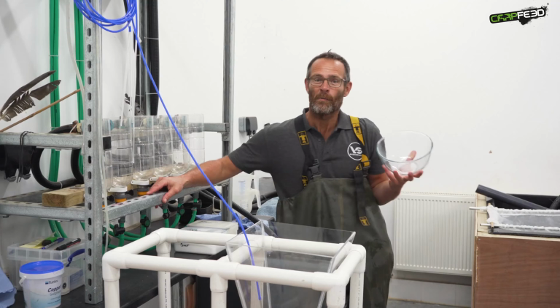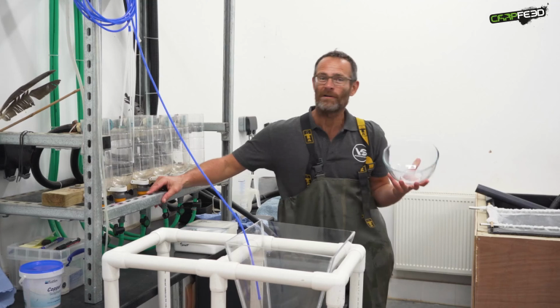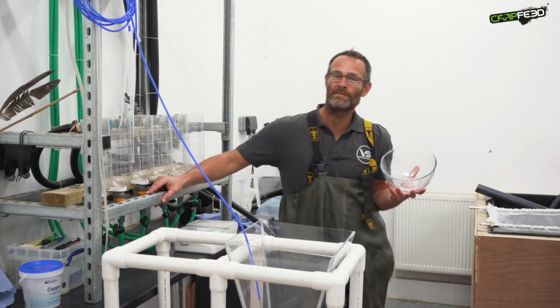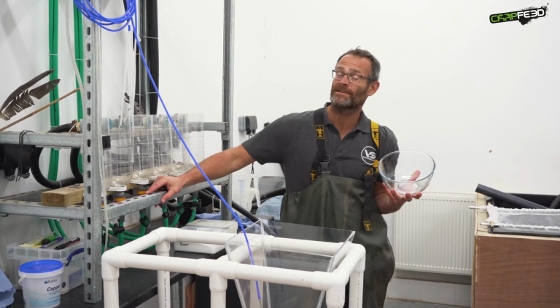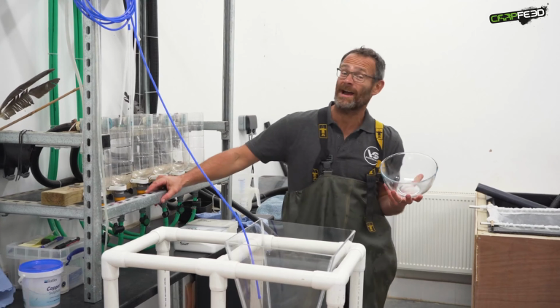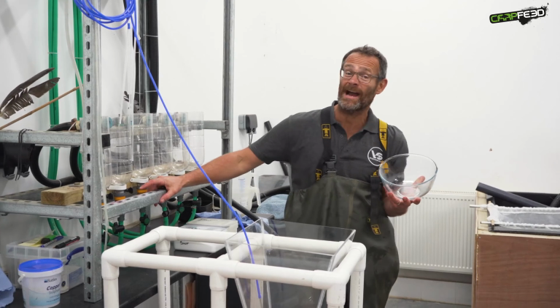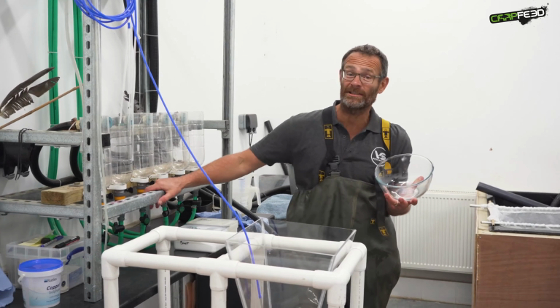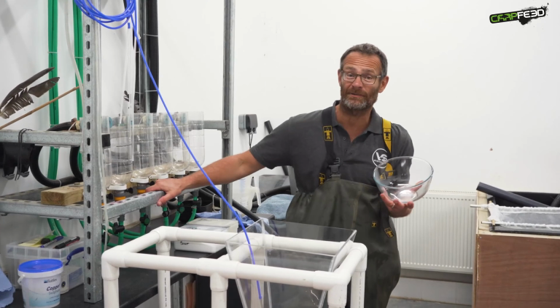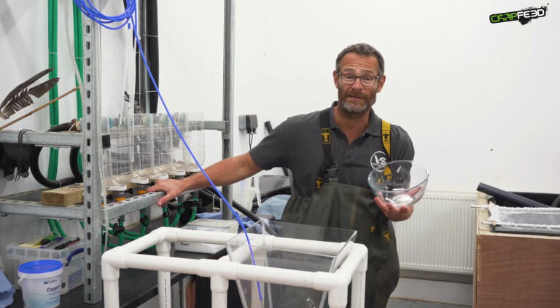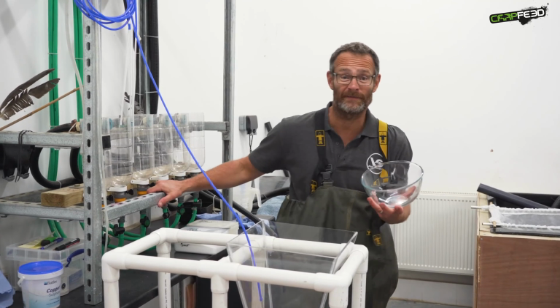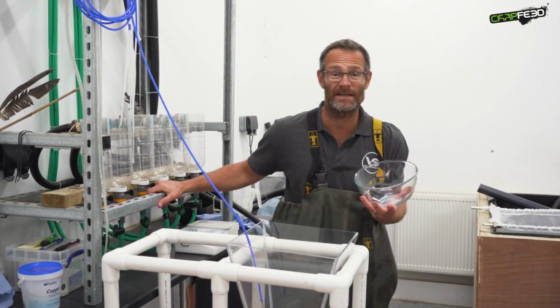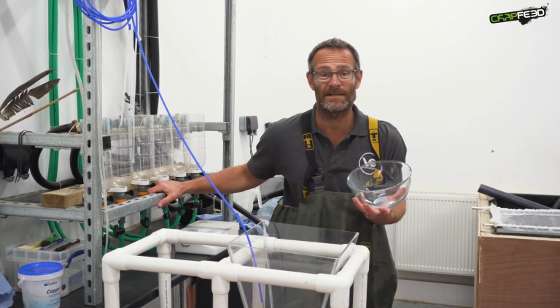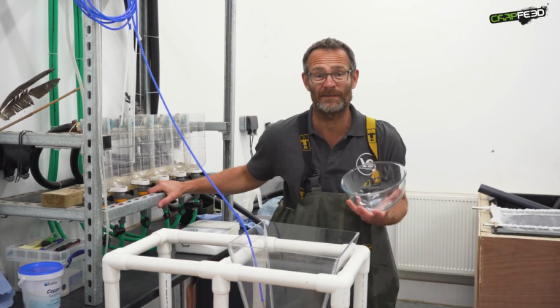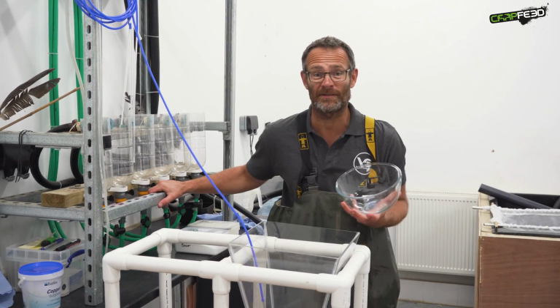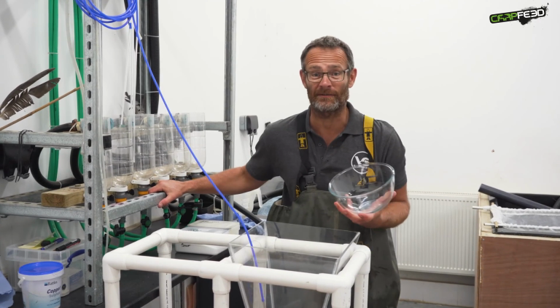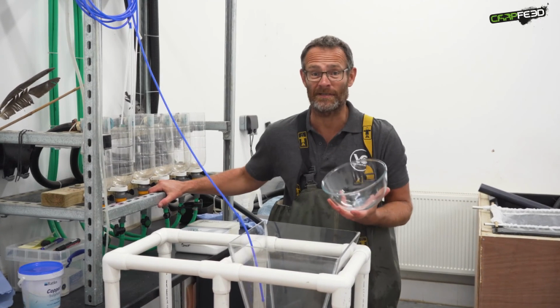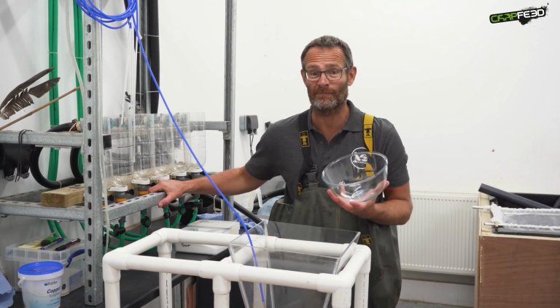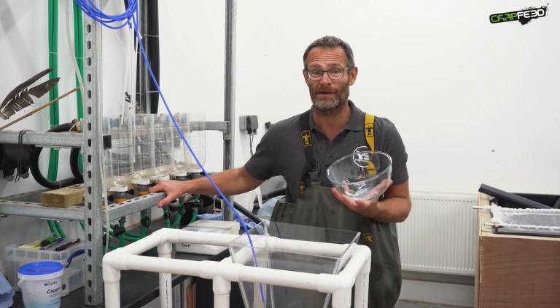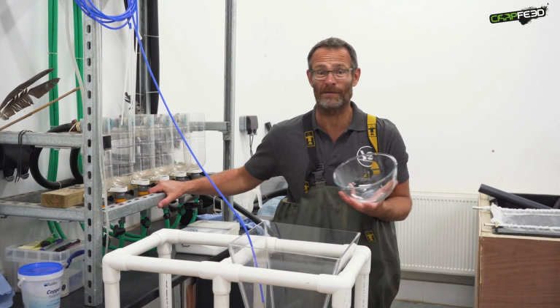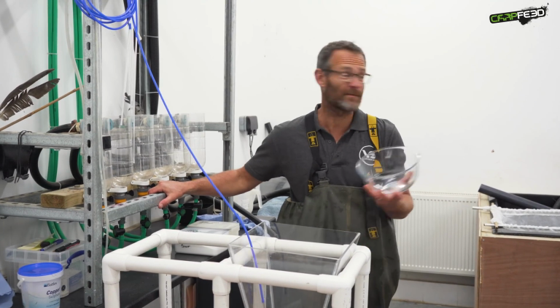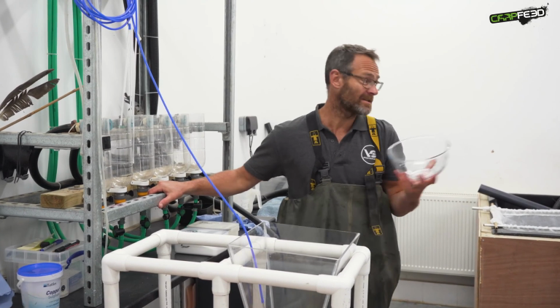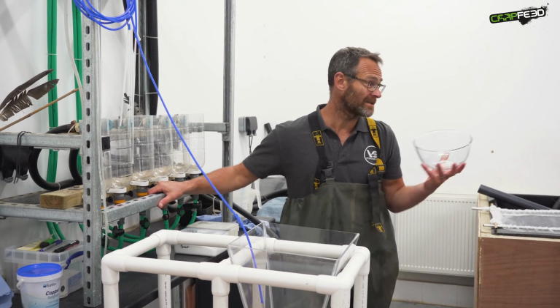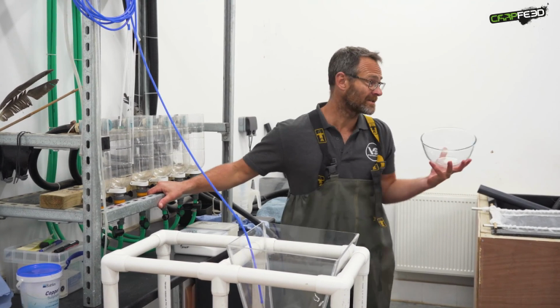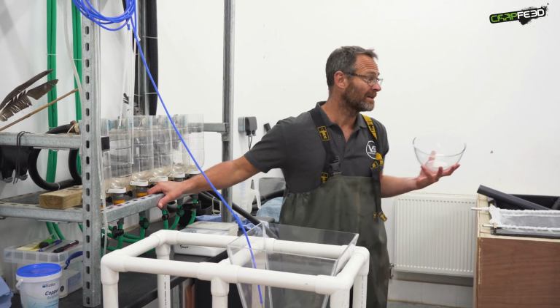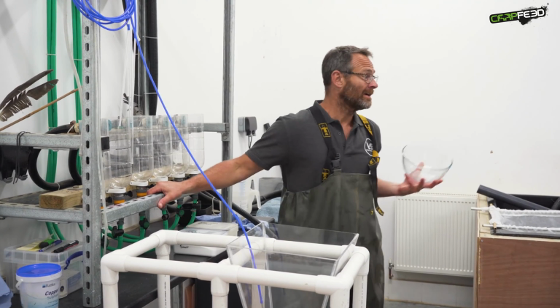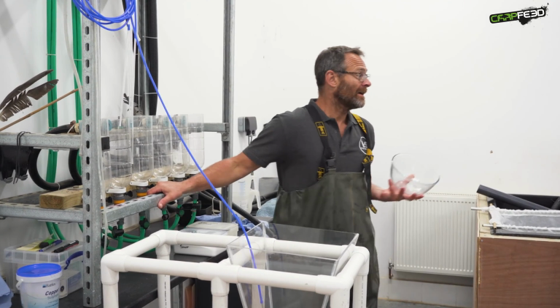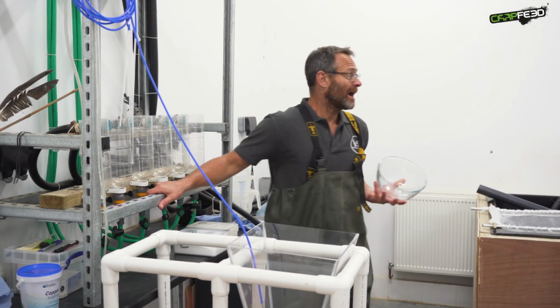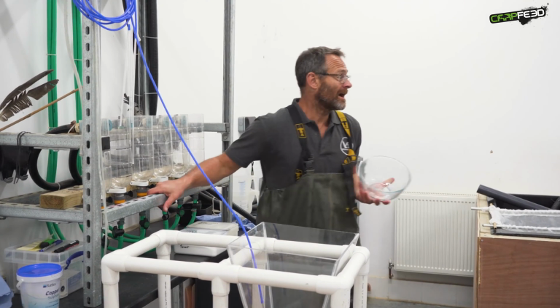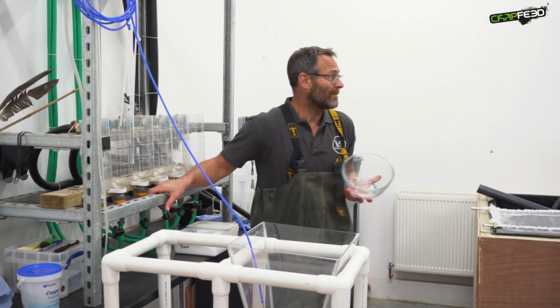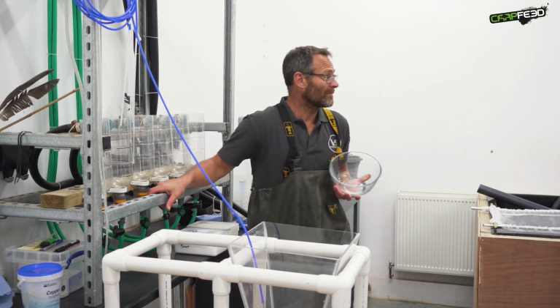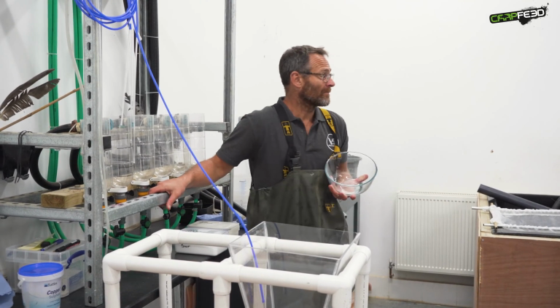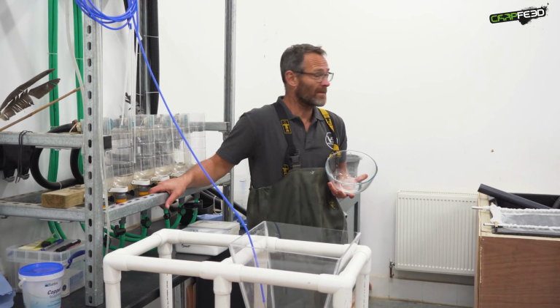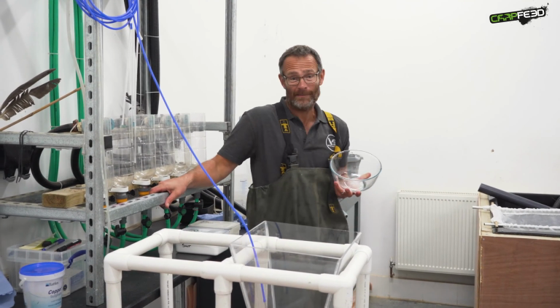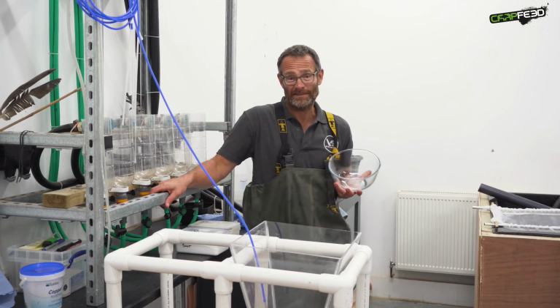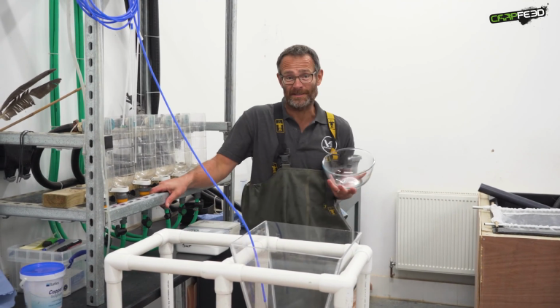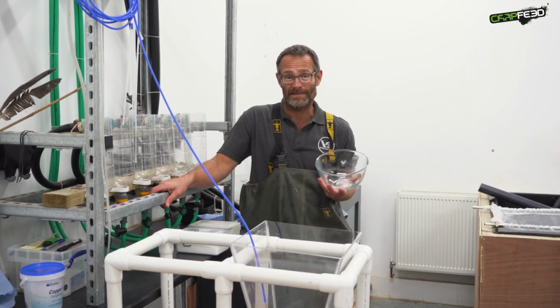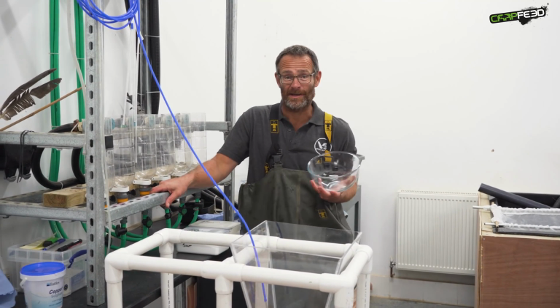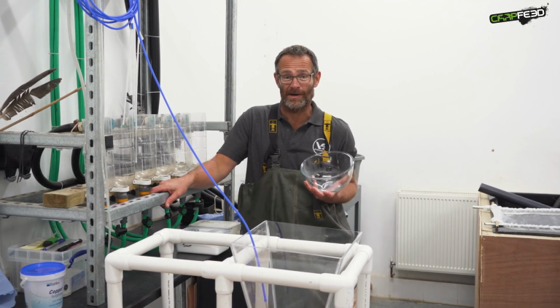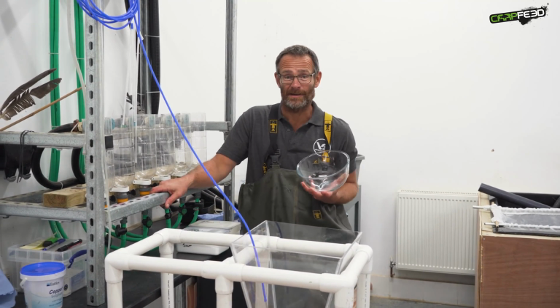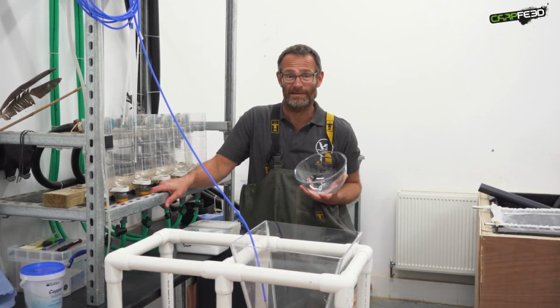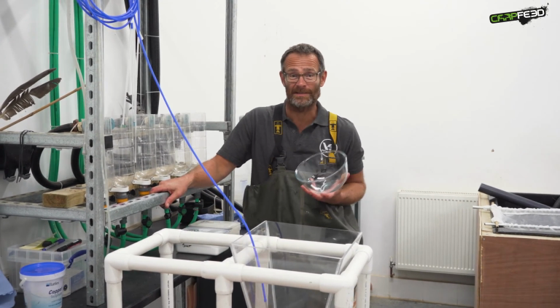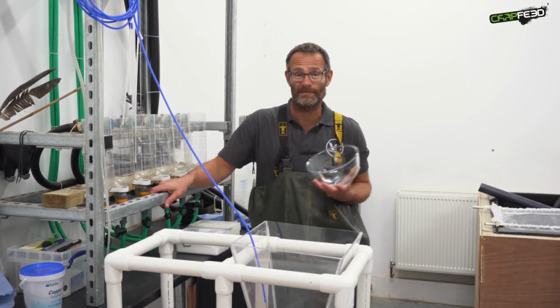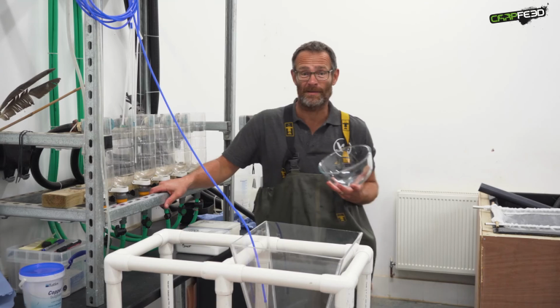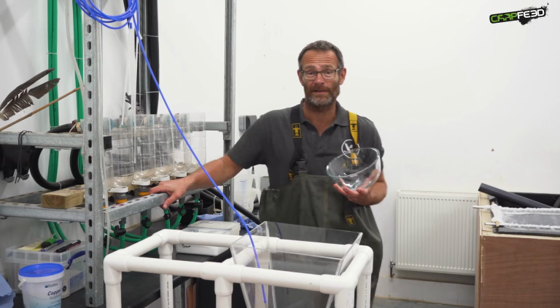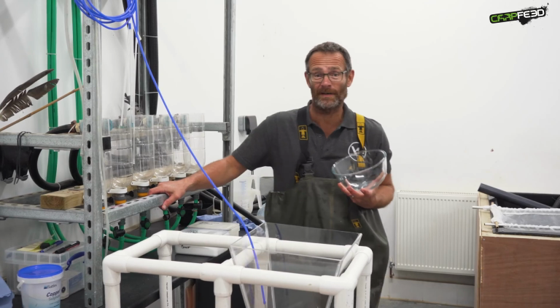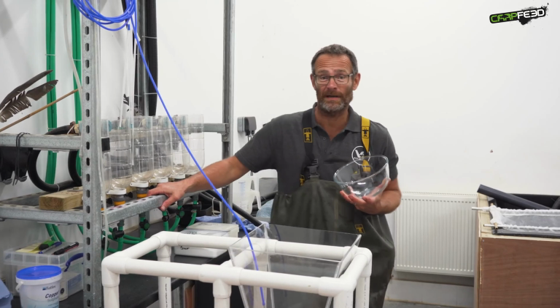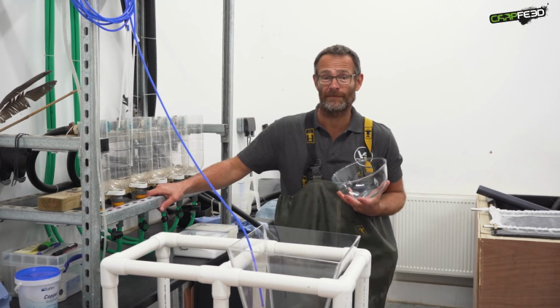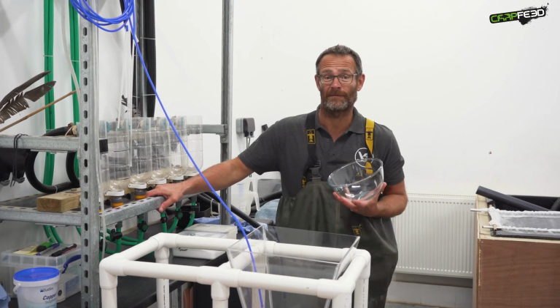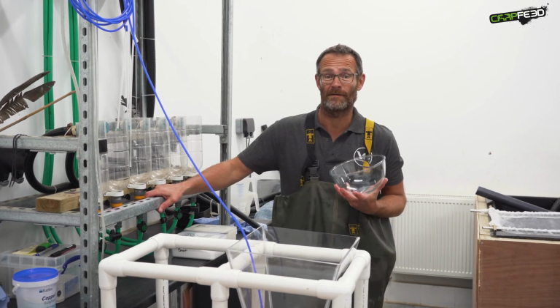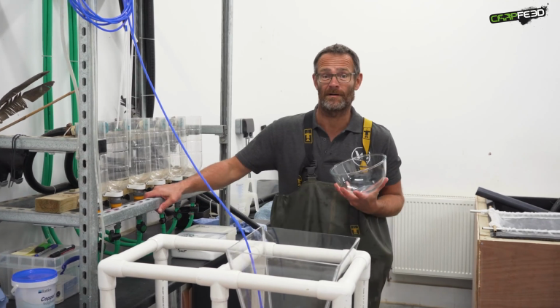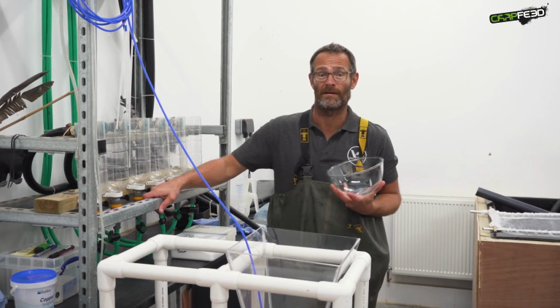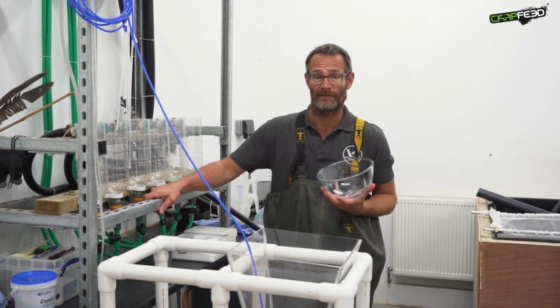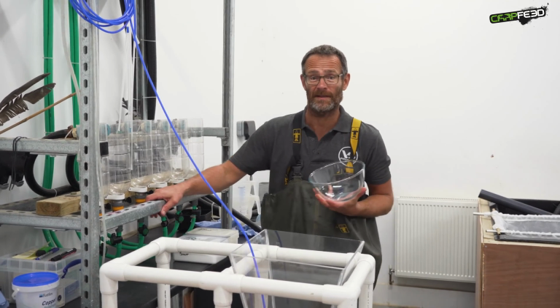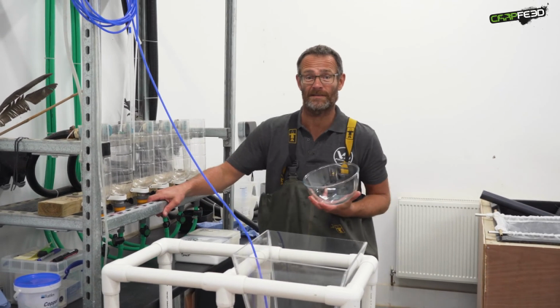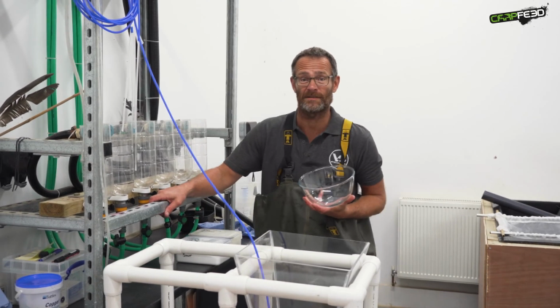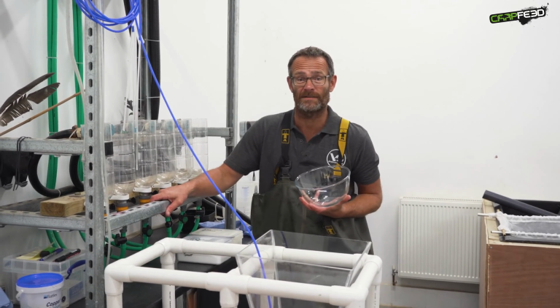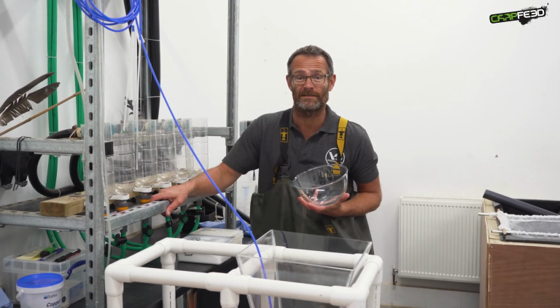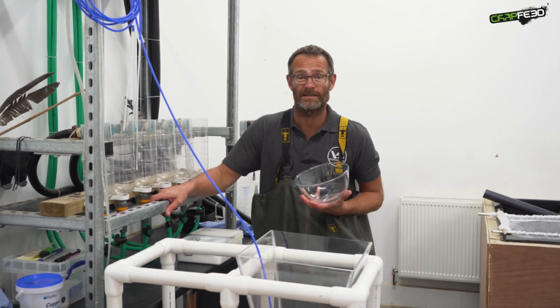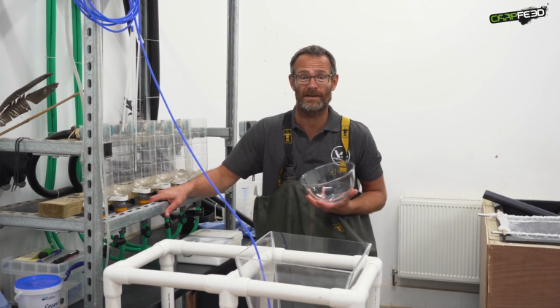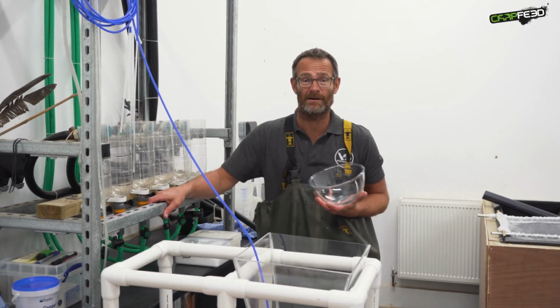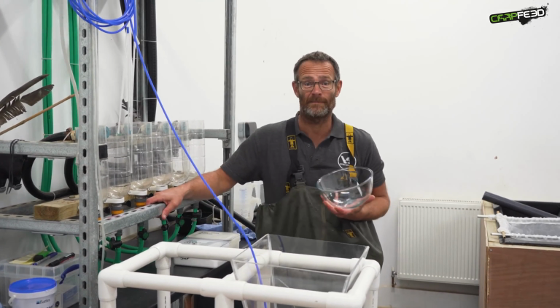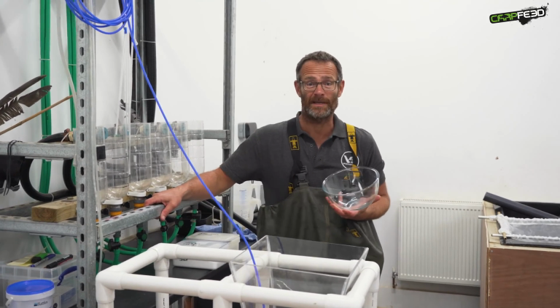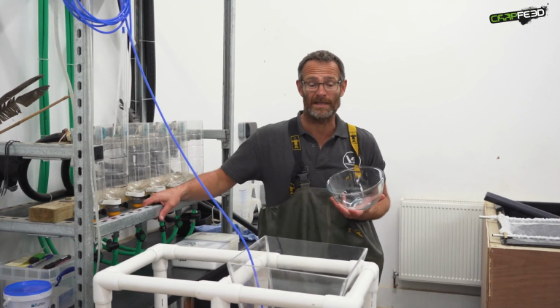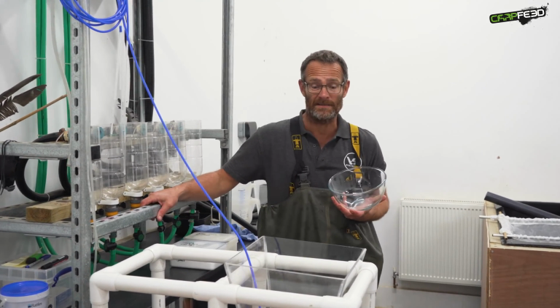Welcome to the hatchery at VS Fisheries. Well, this is where the magic starts. This is where the life of a VS Fisheries carp begins.